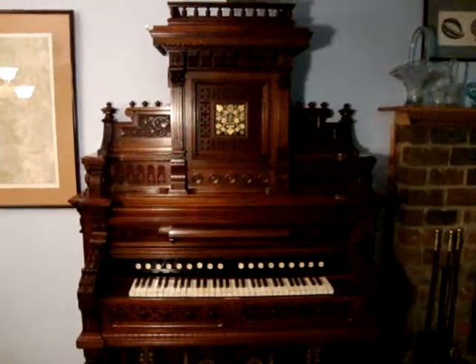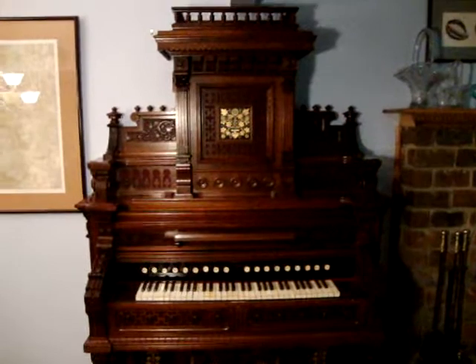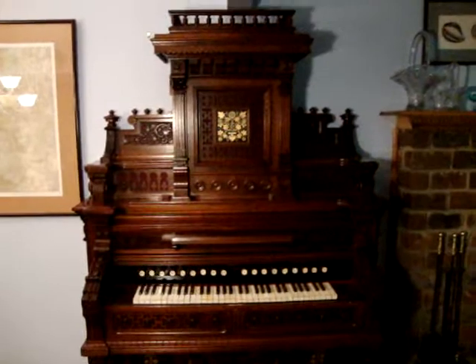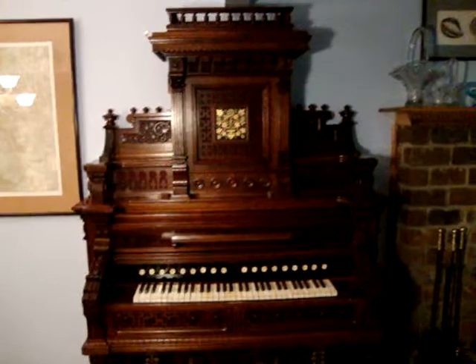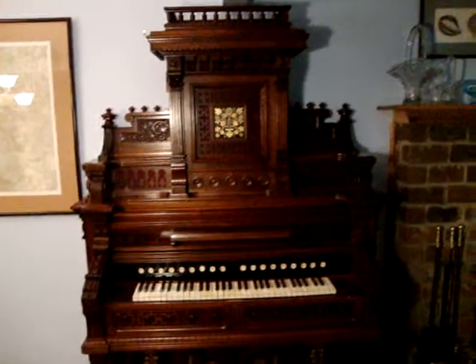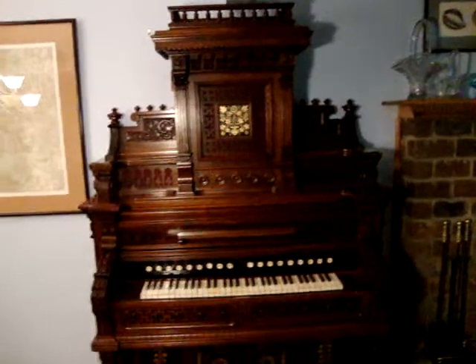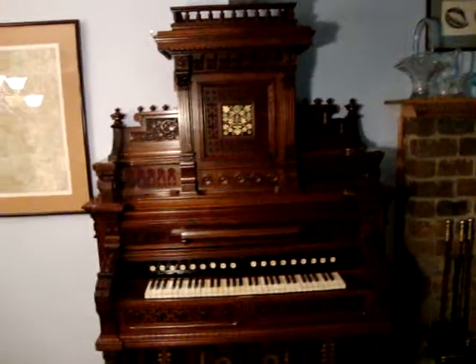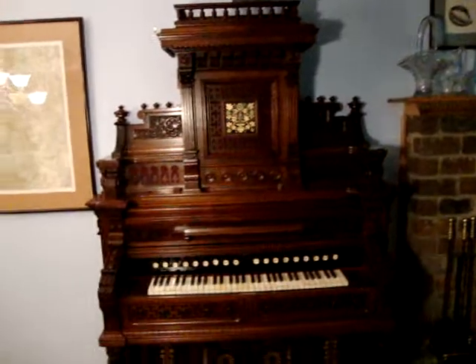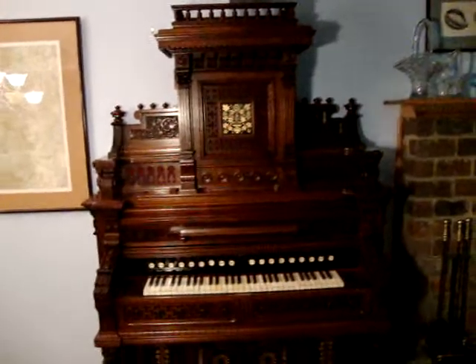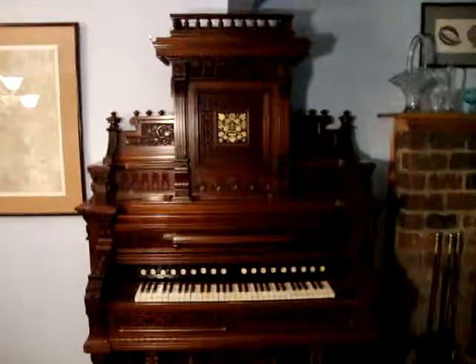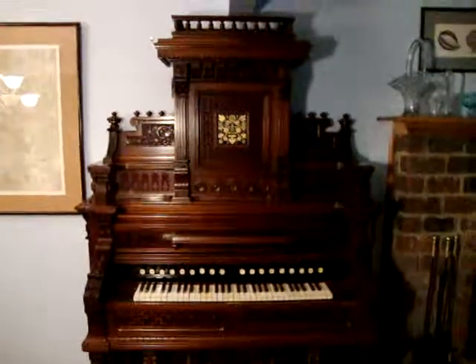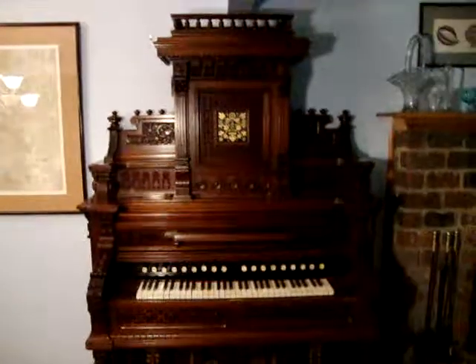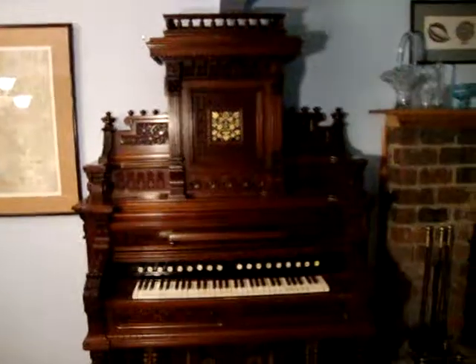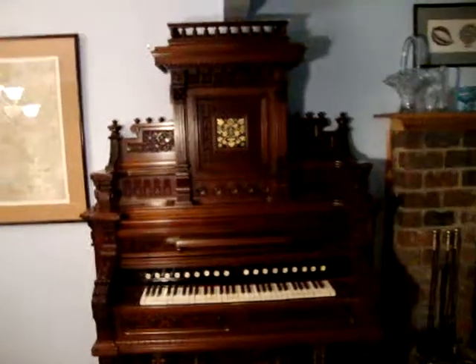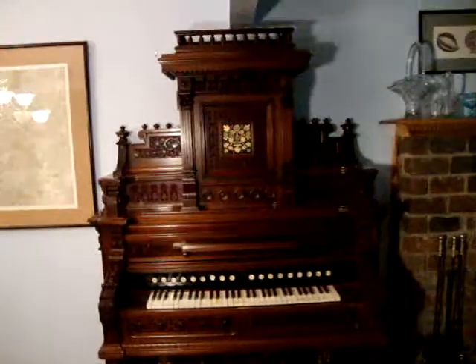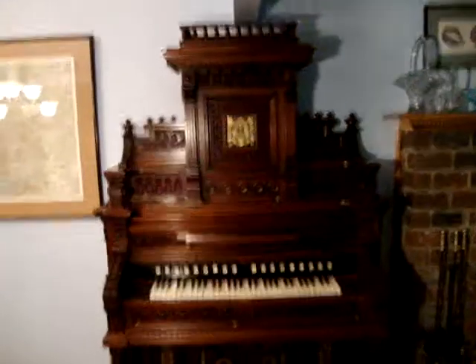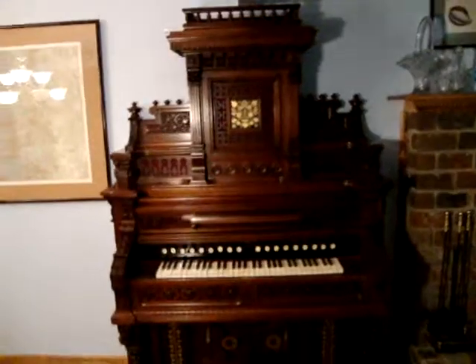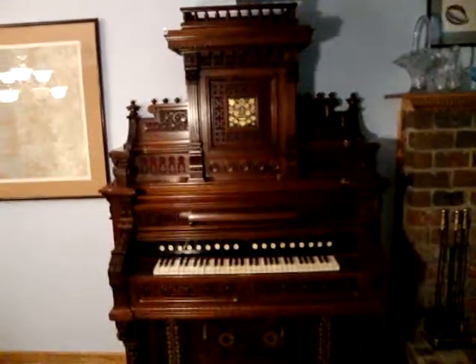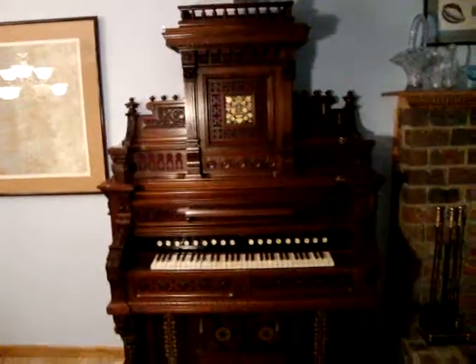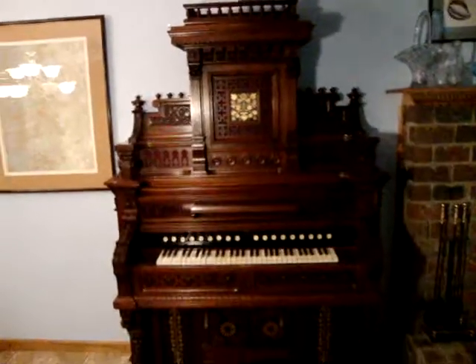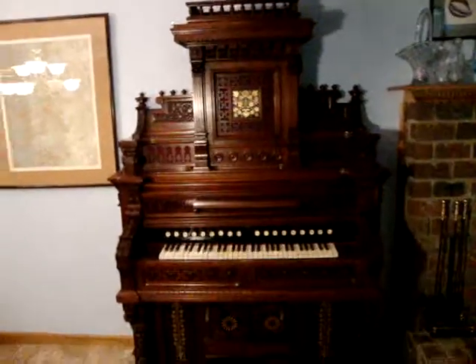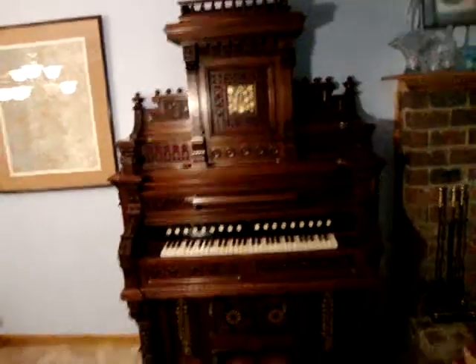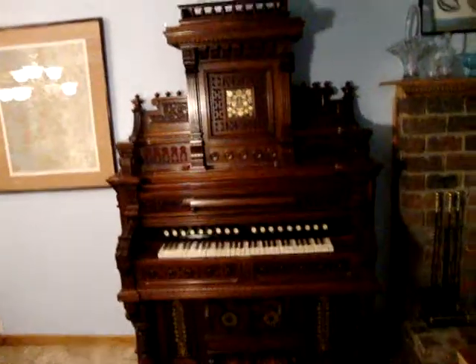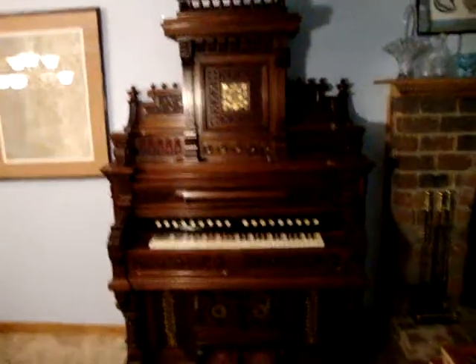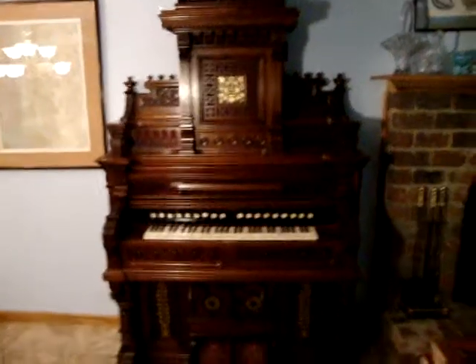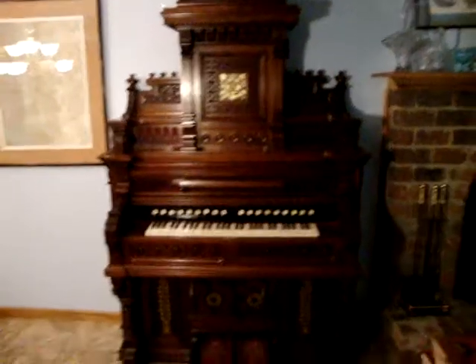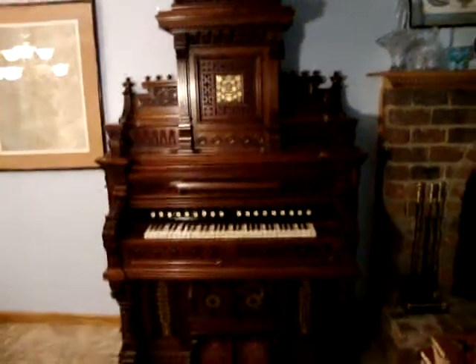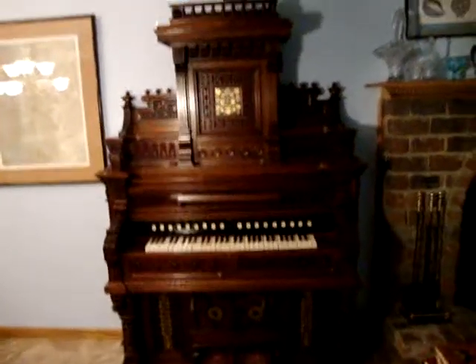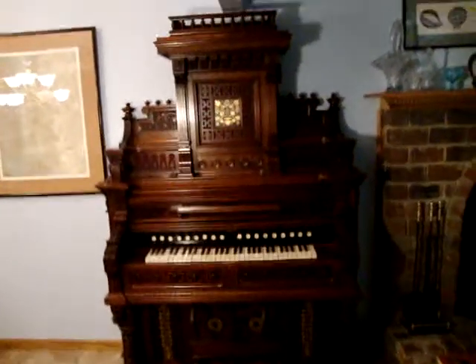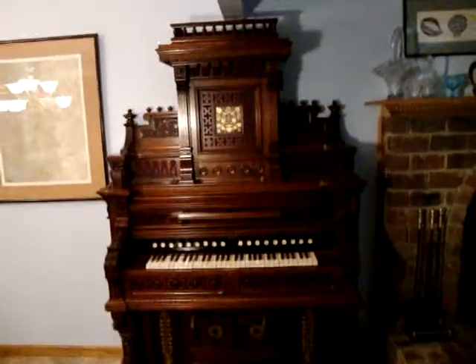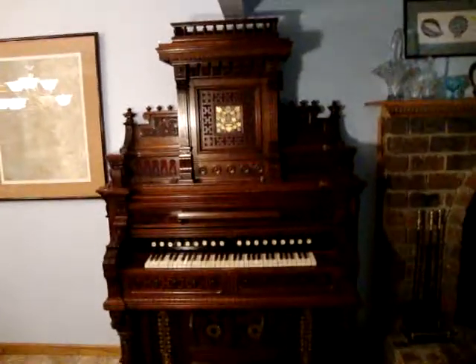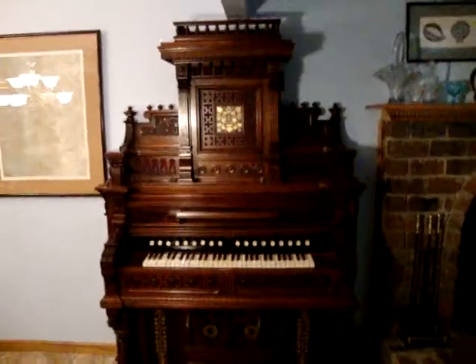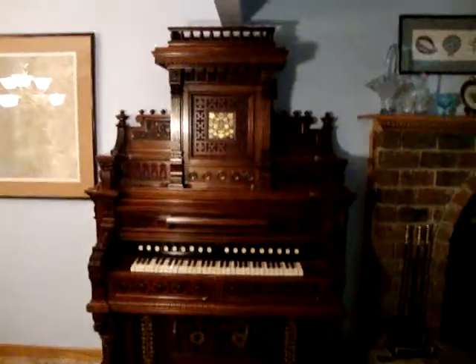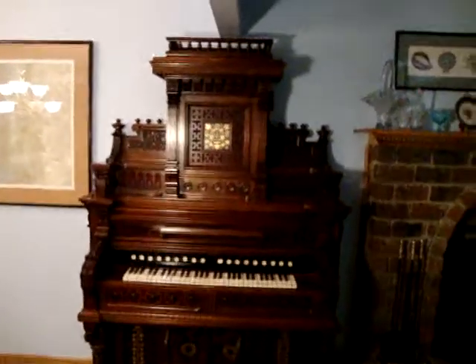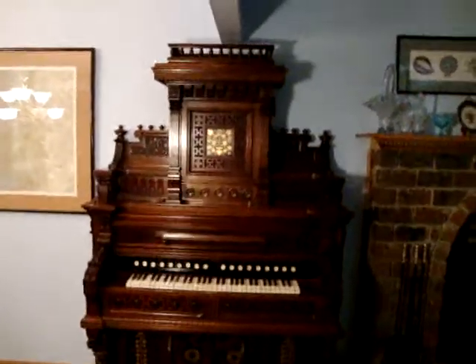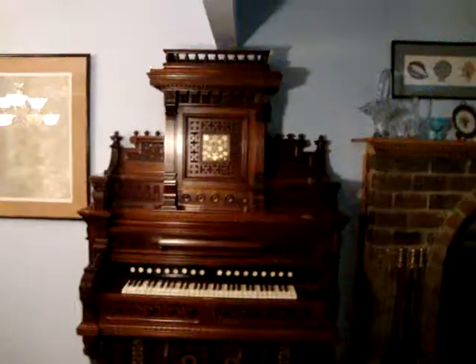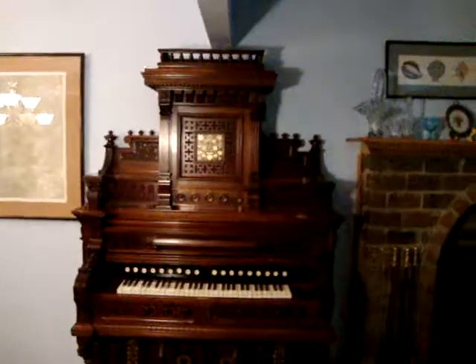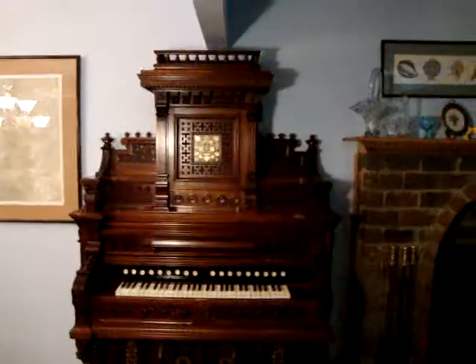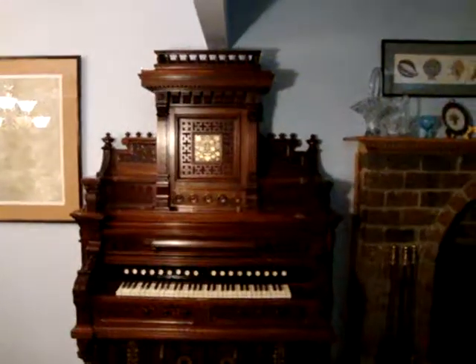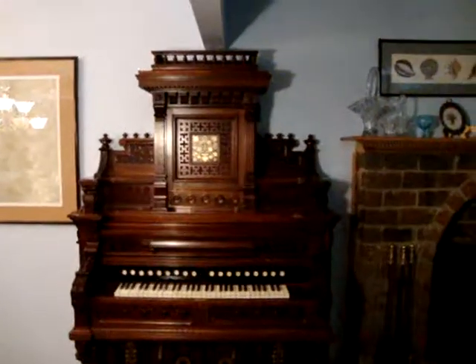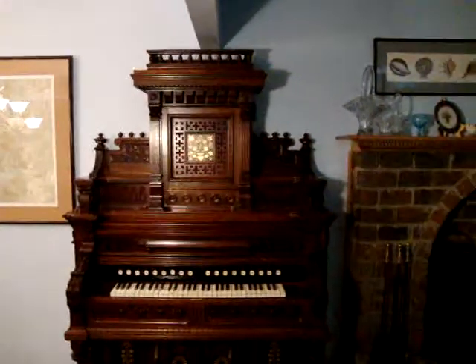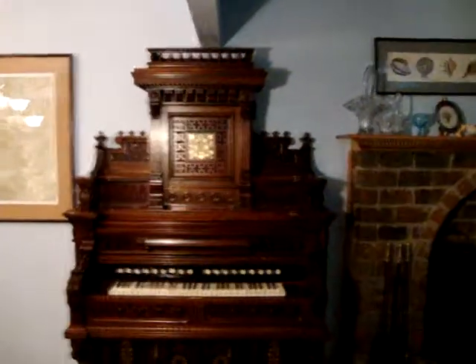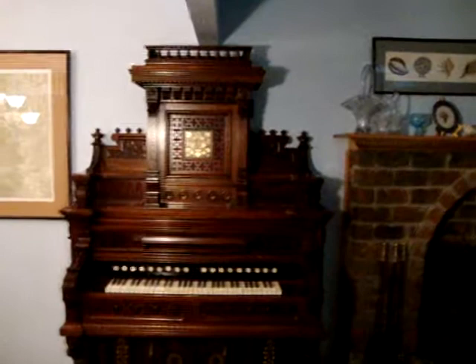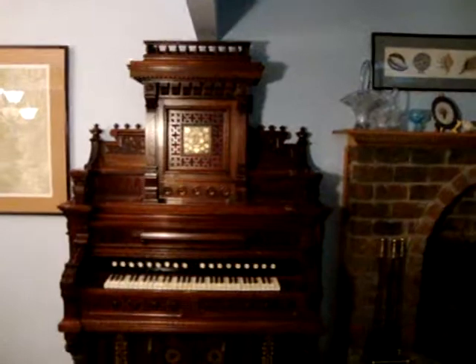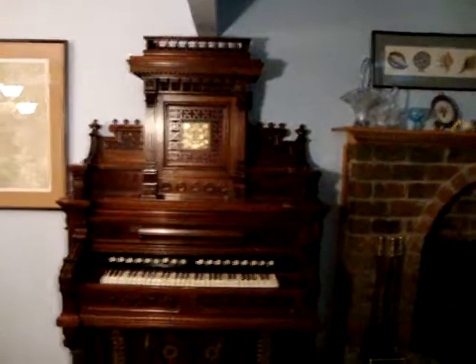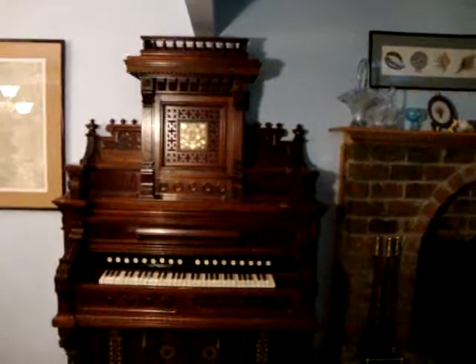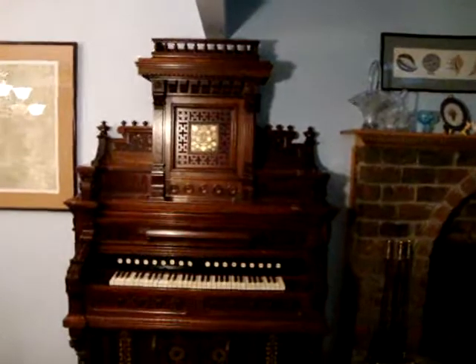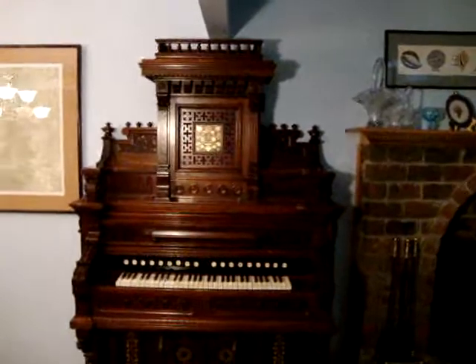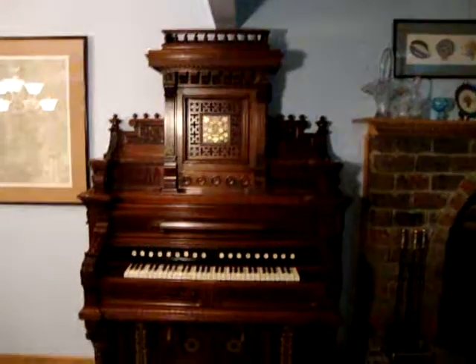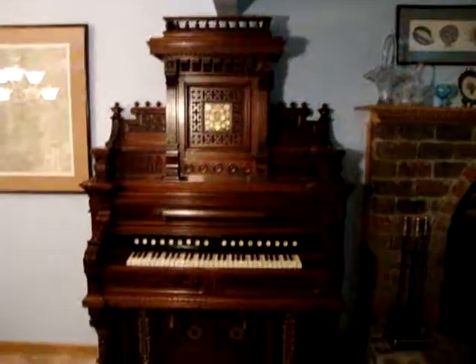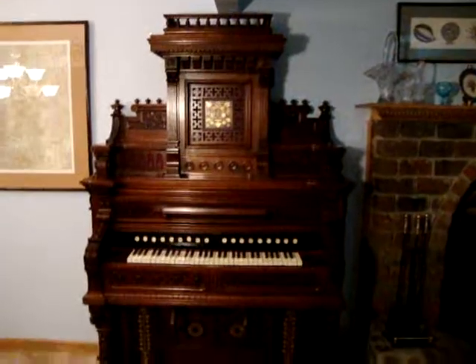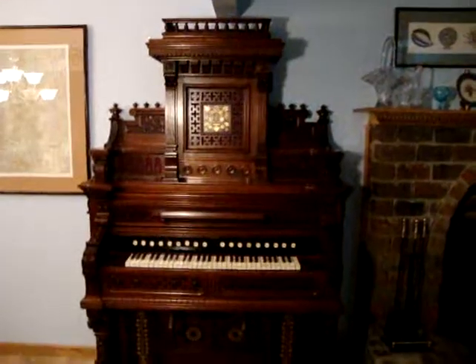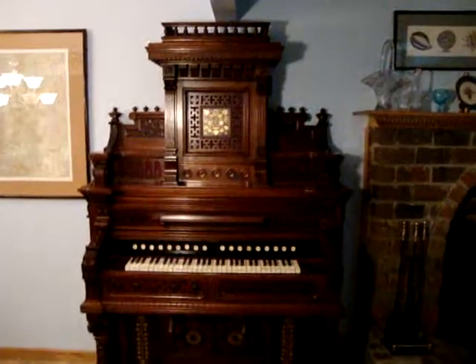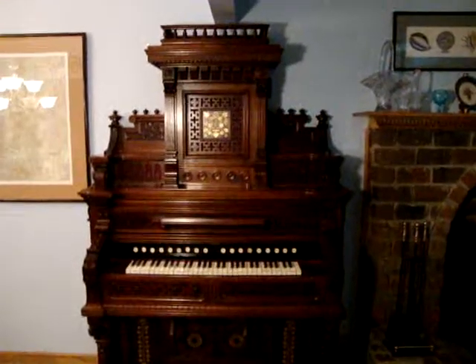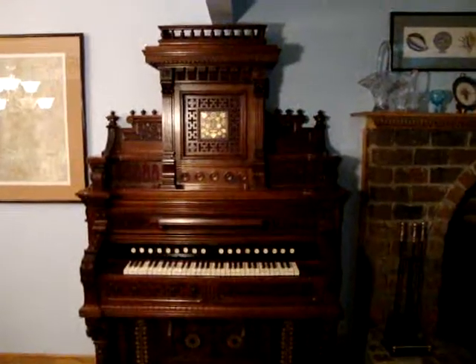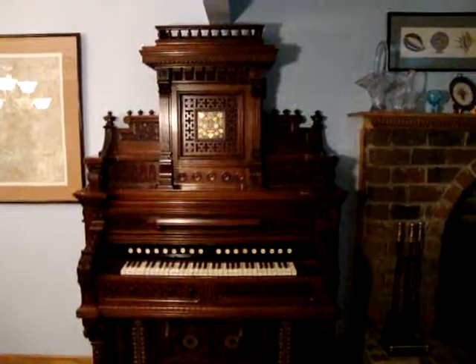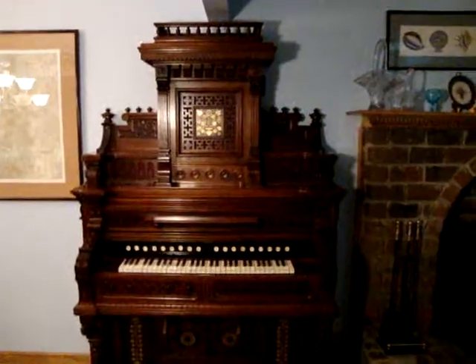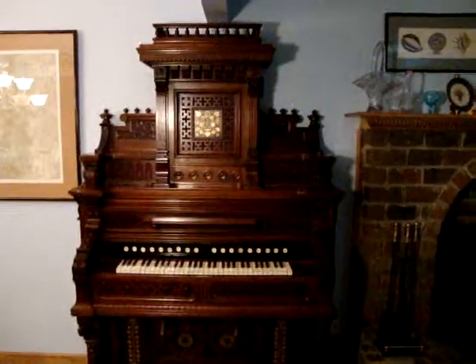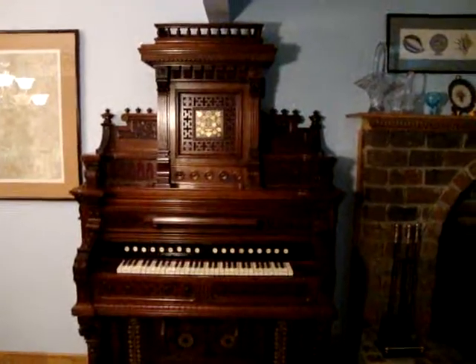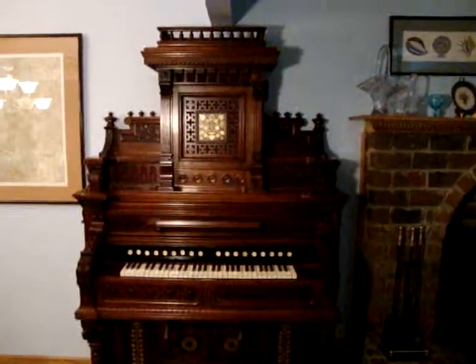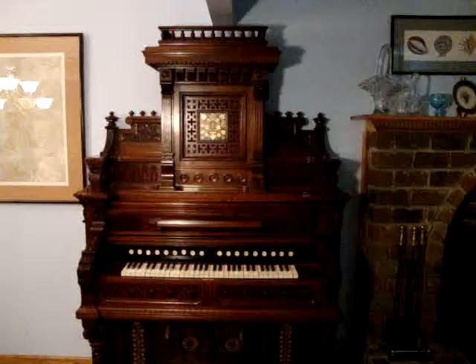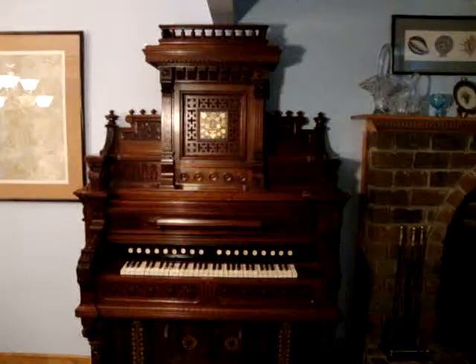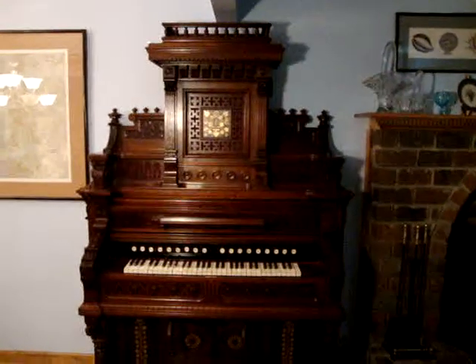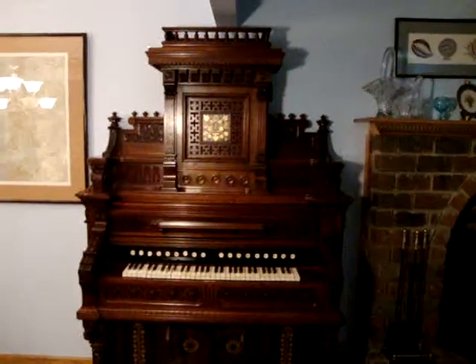This organ is probably going to be offered for sale by its owner, and we wanted to give you a good view of it. Thank you for watching.